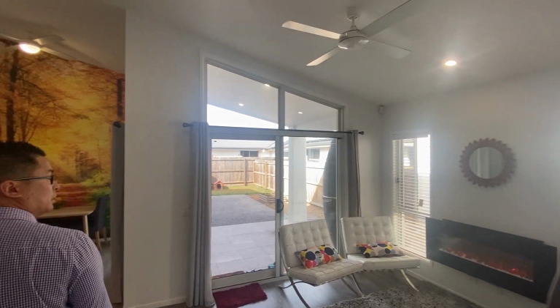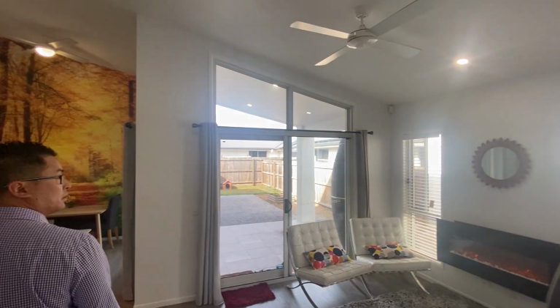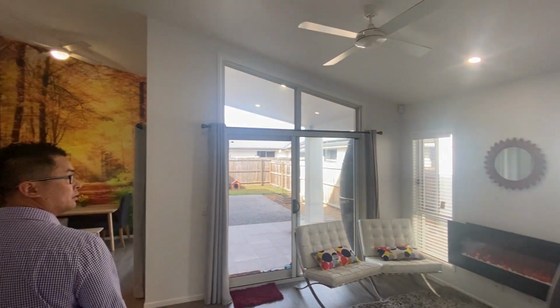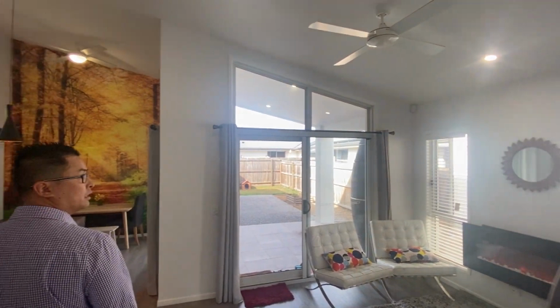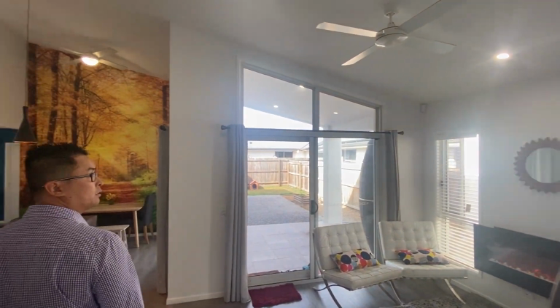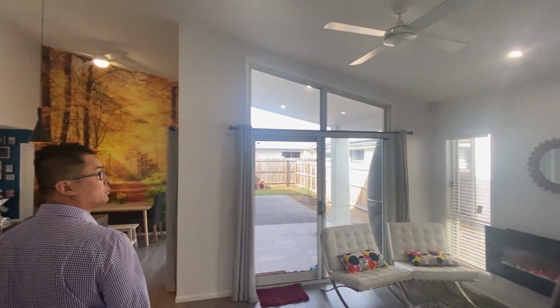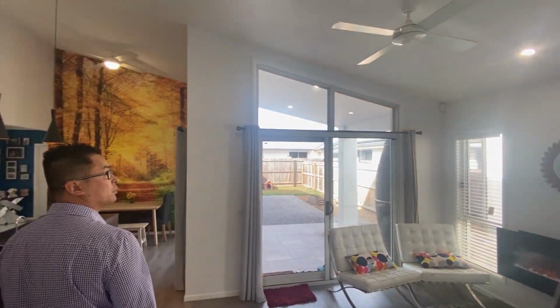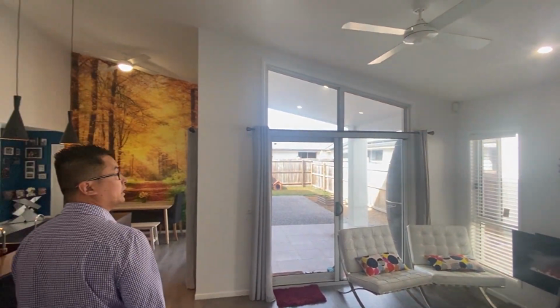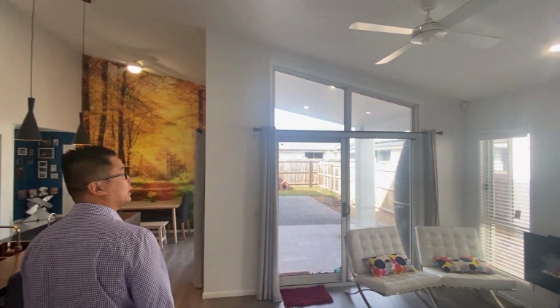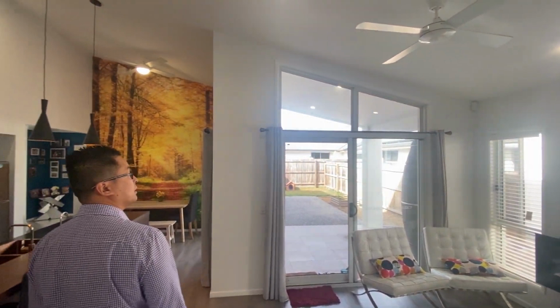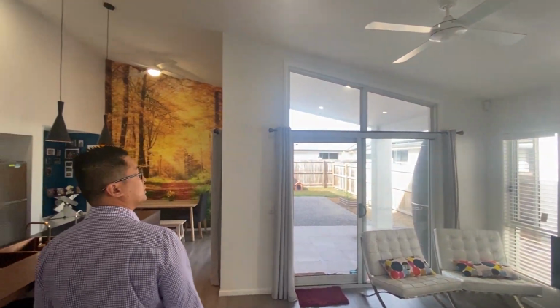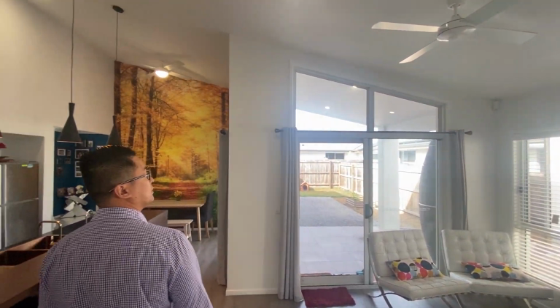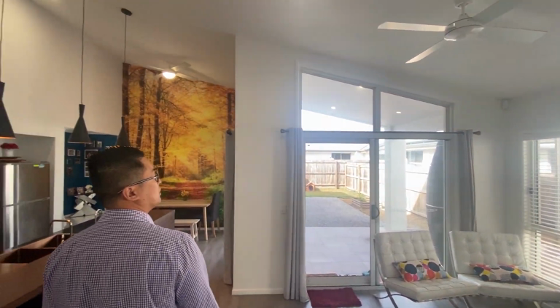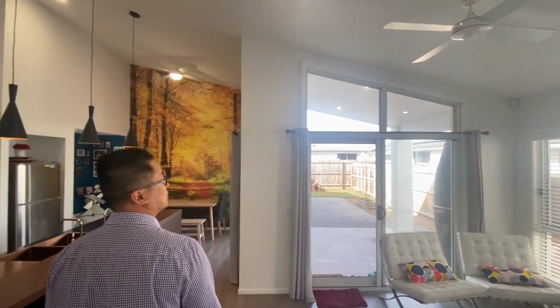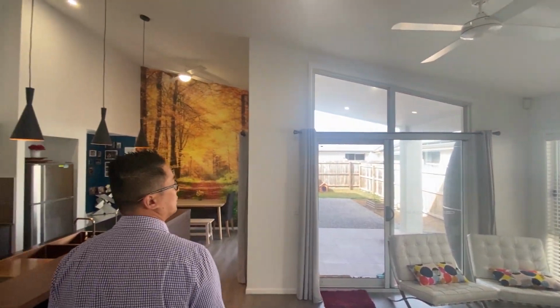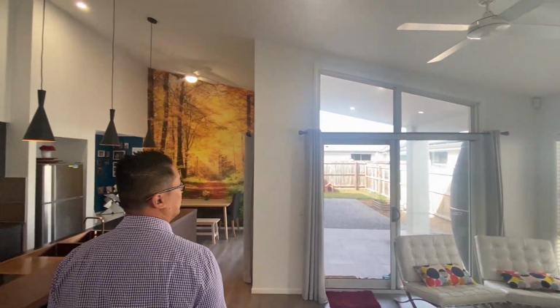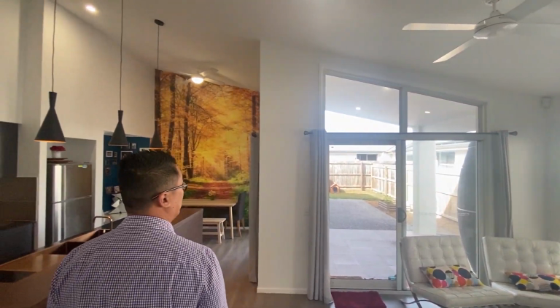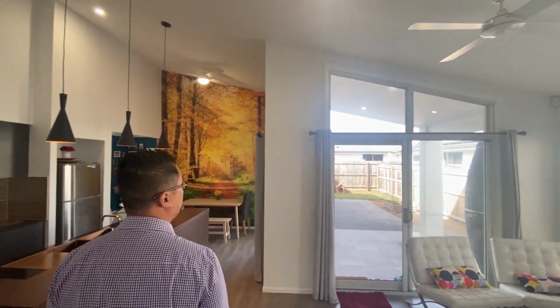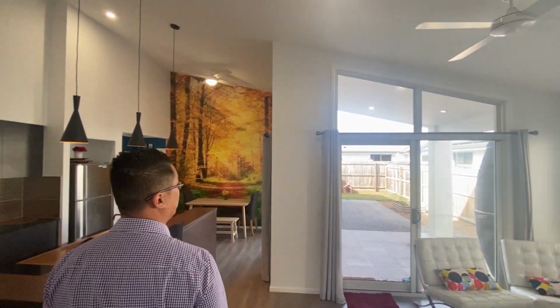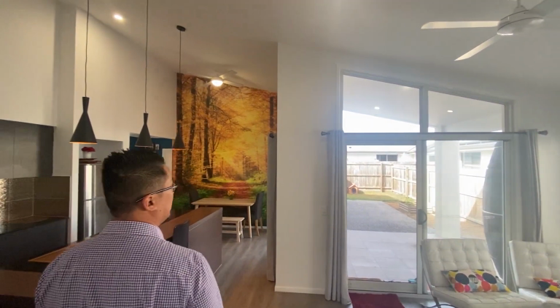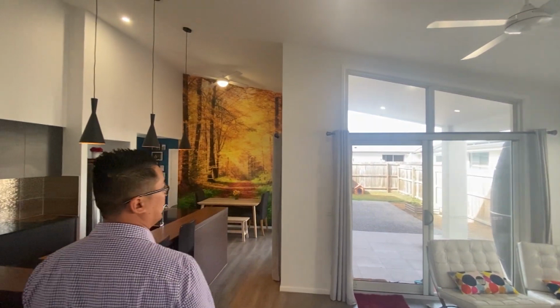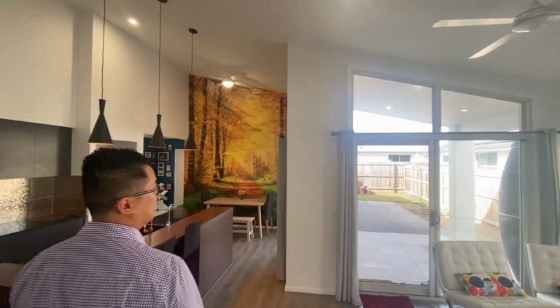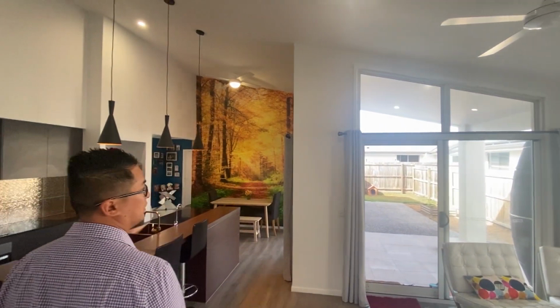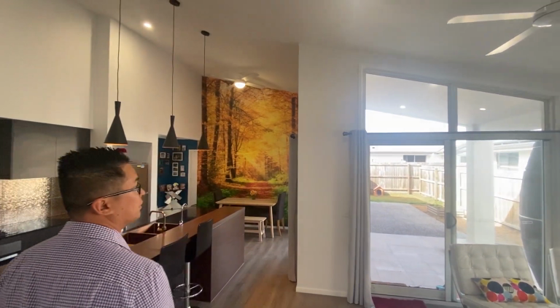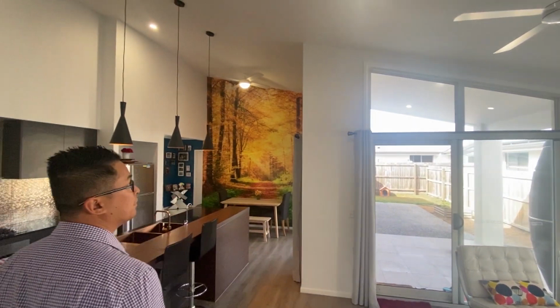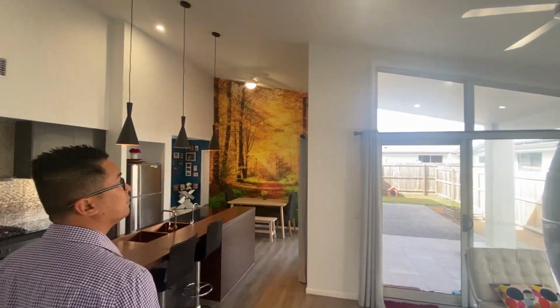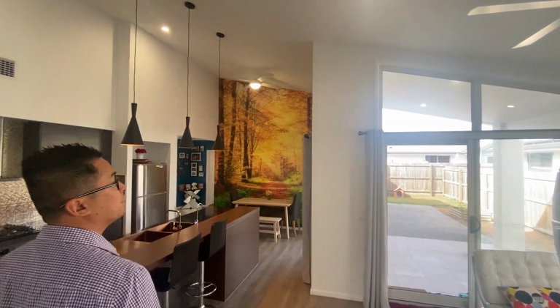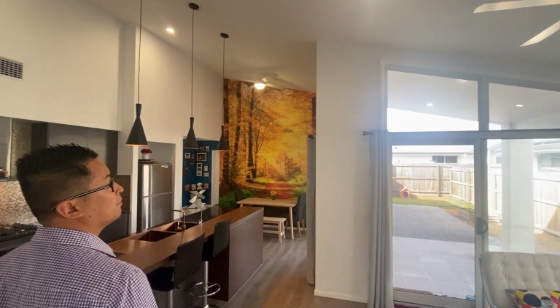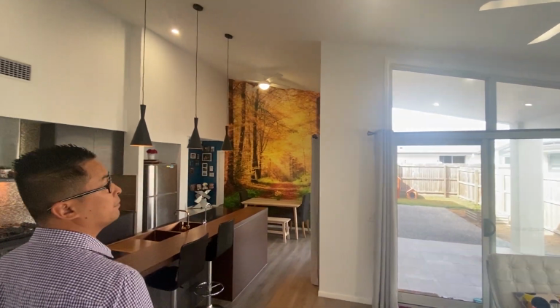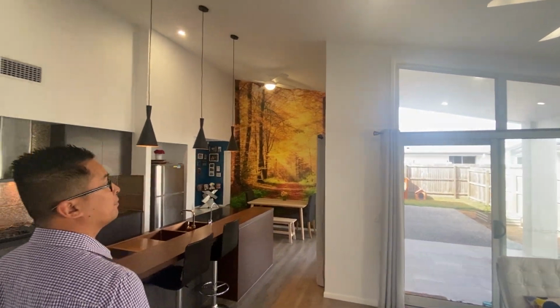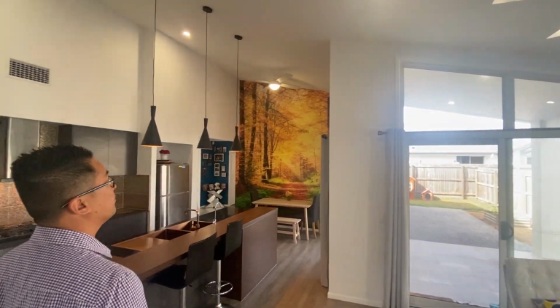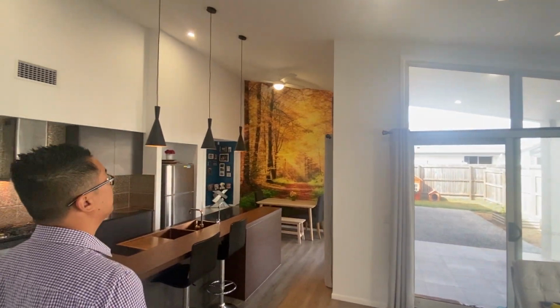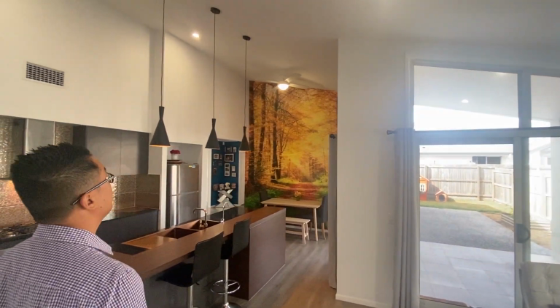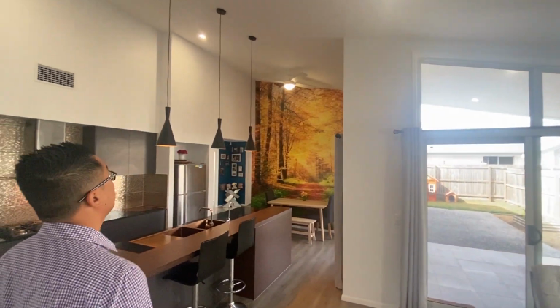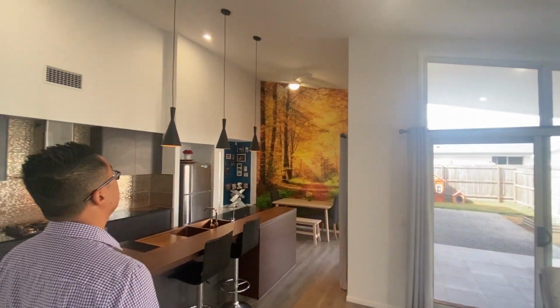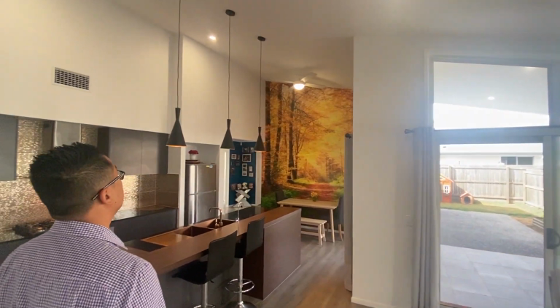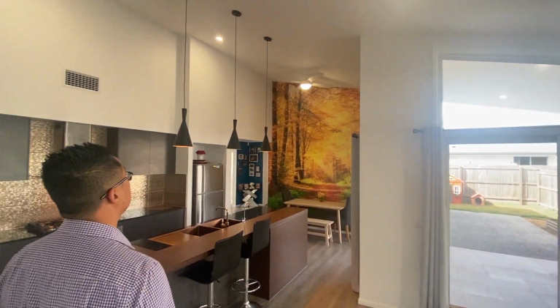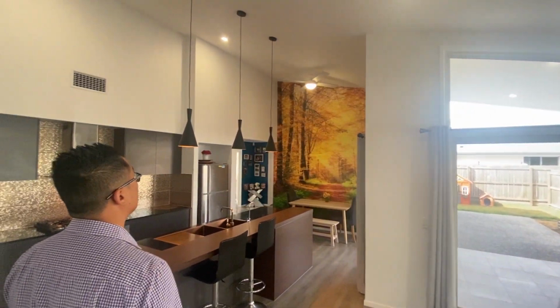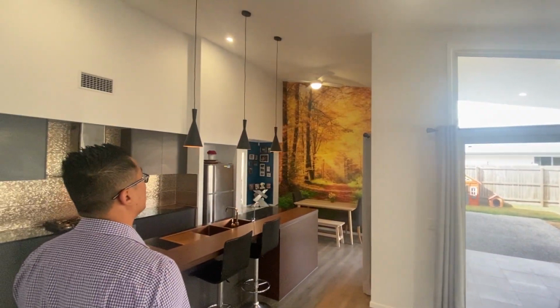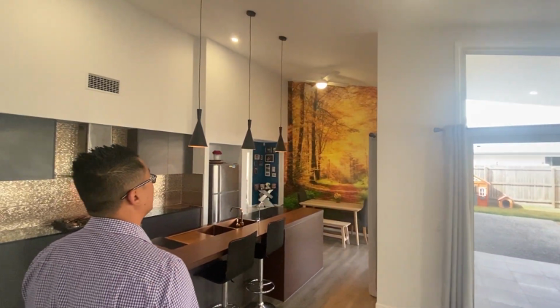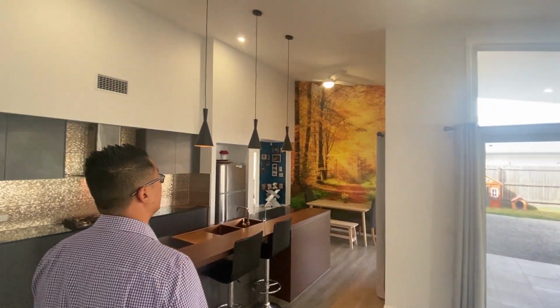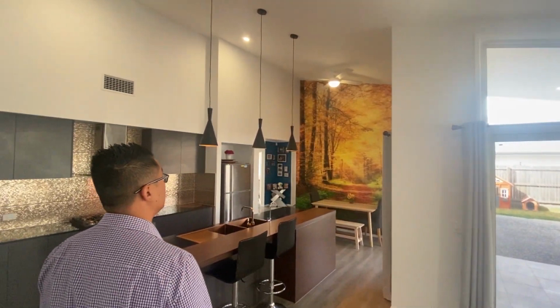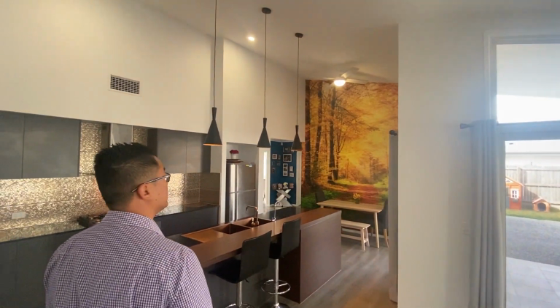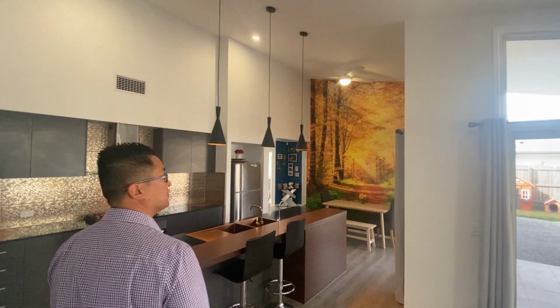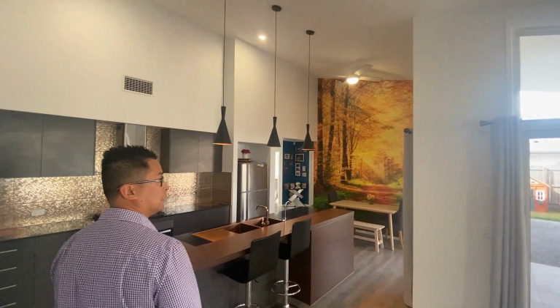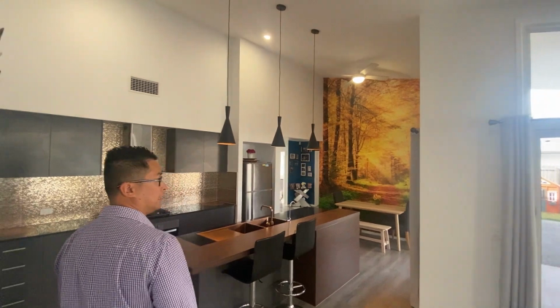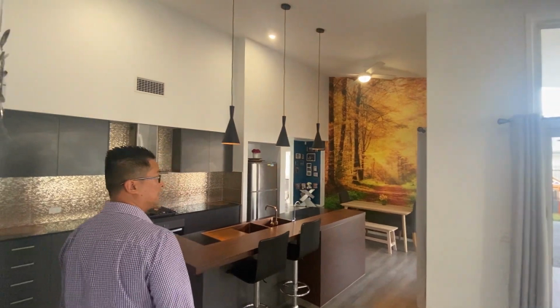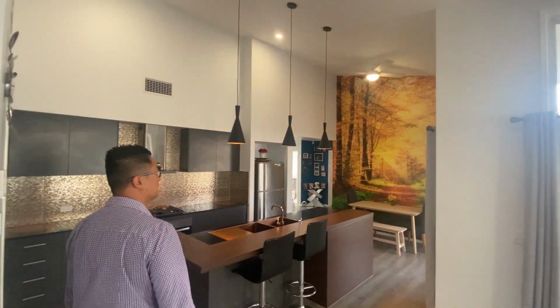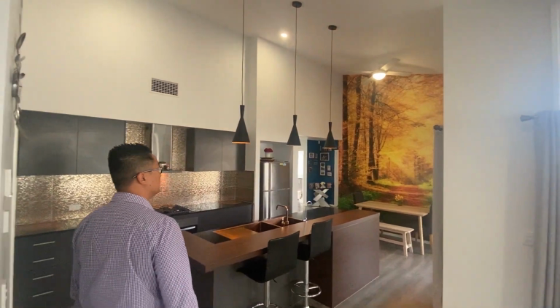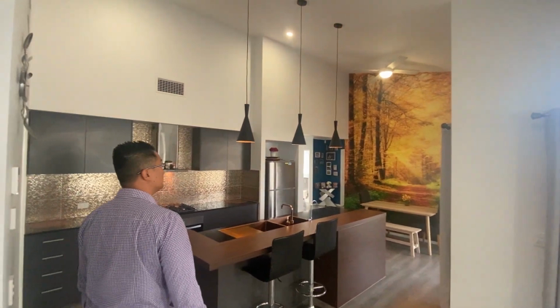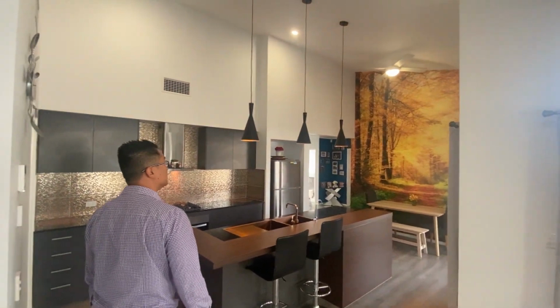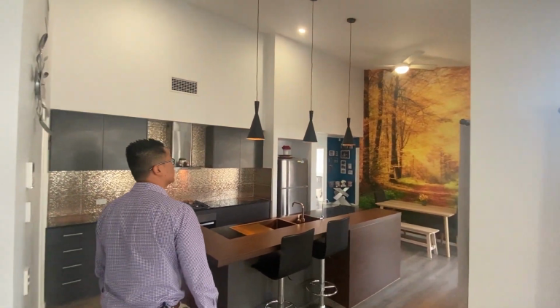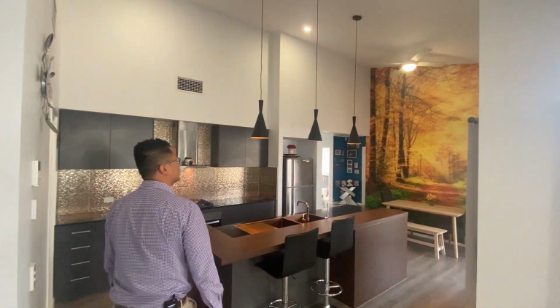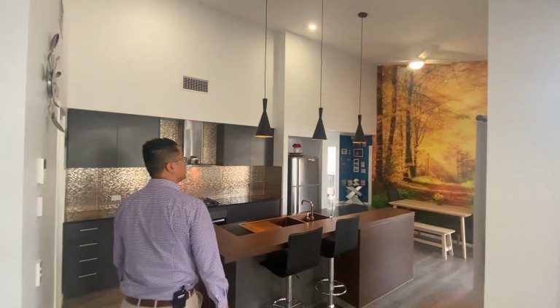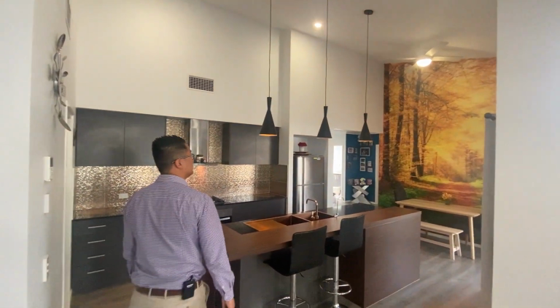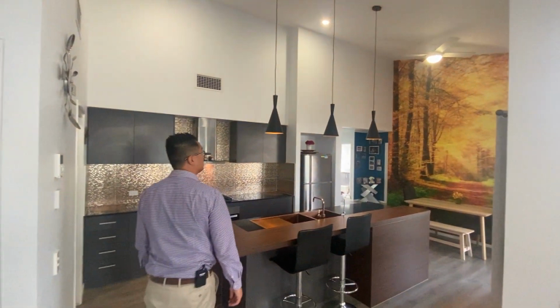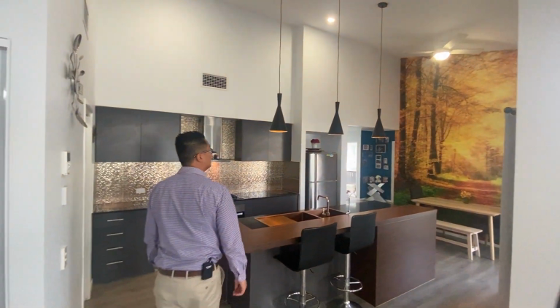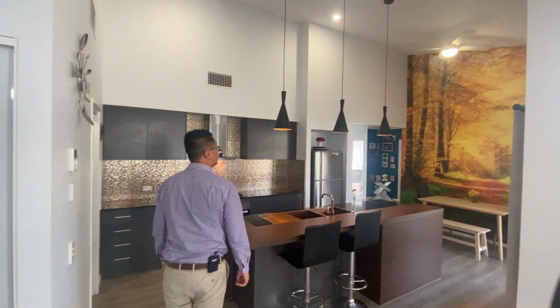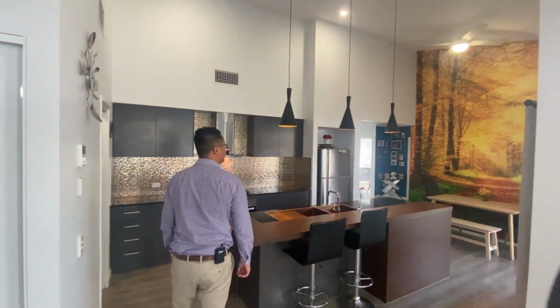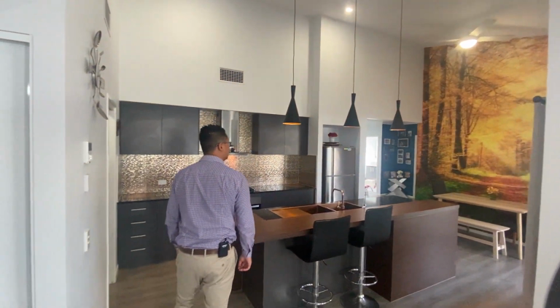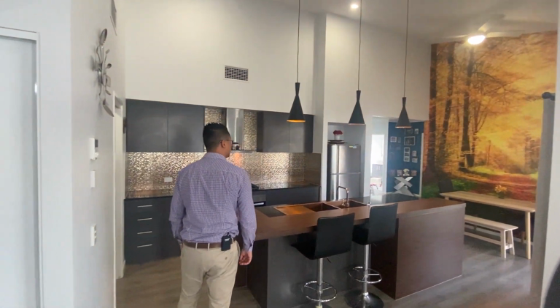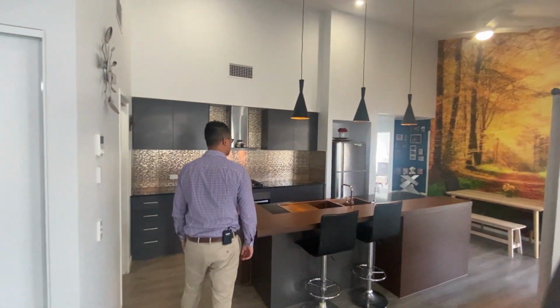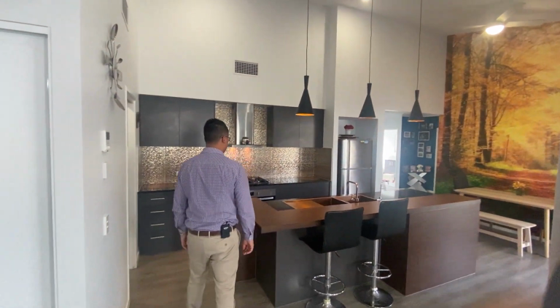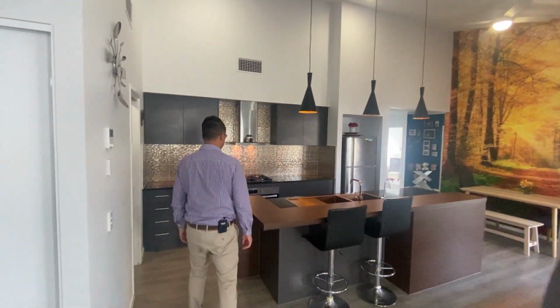Then you walk out to the open plan. As you can see, nice great ceiling.